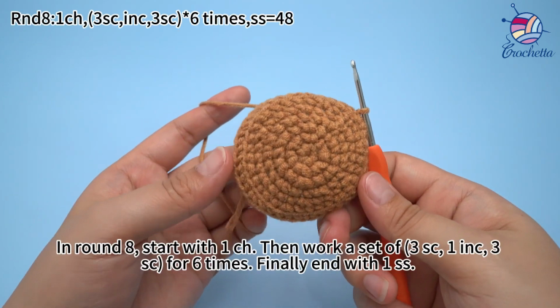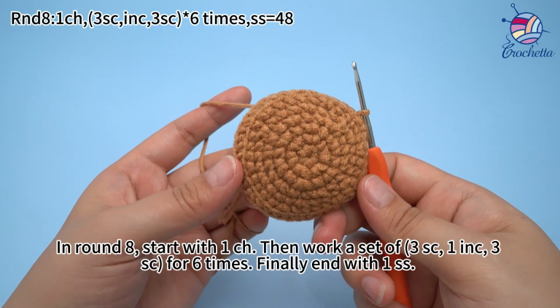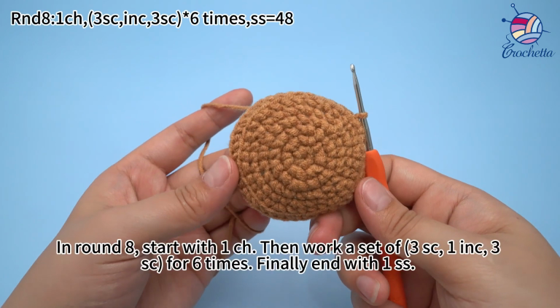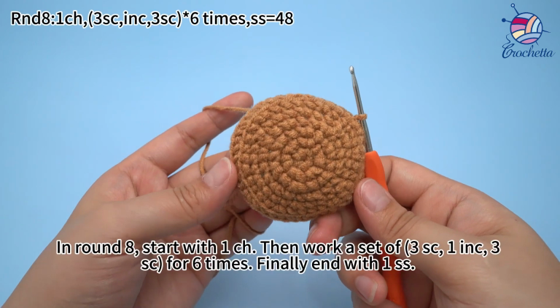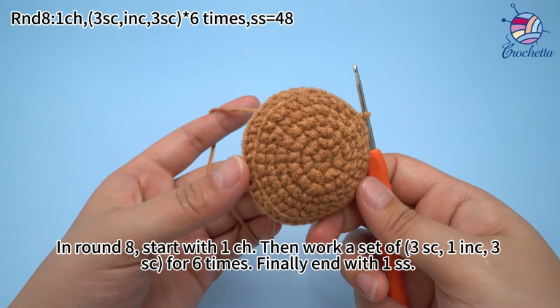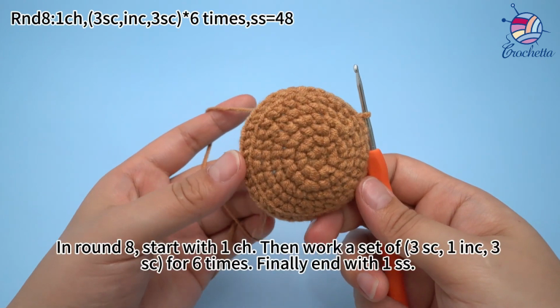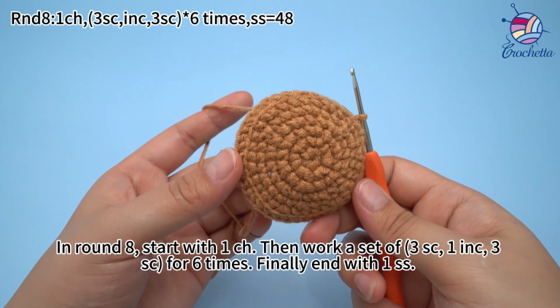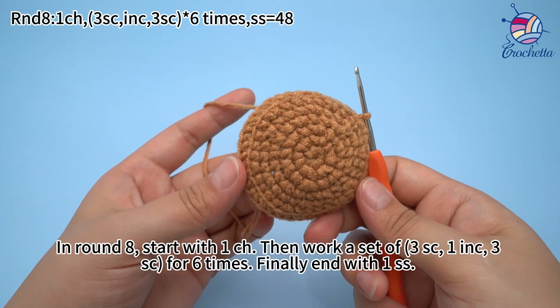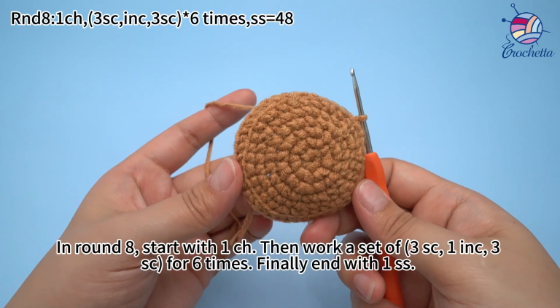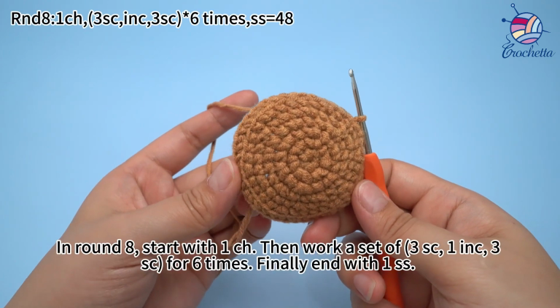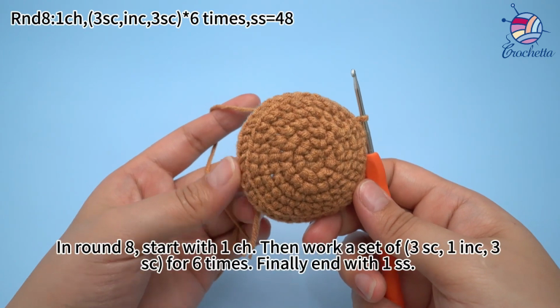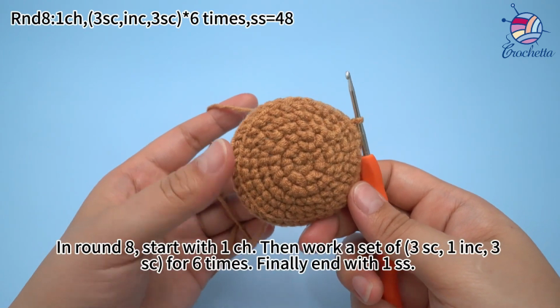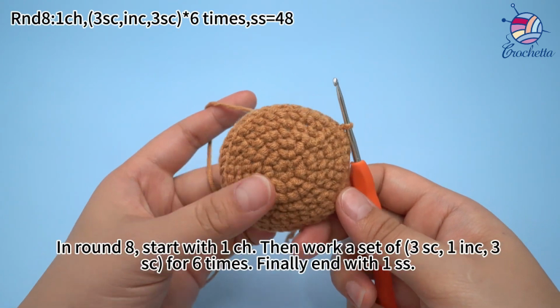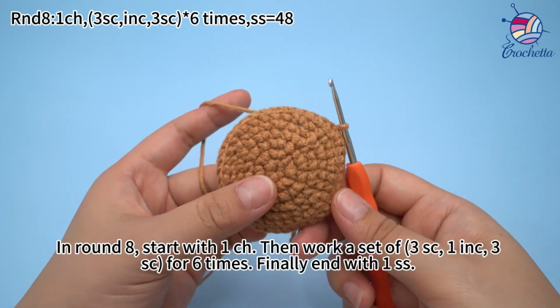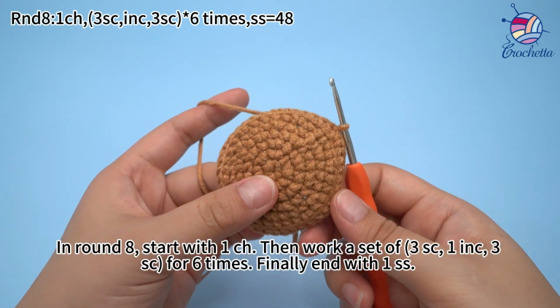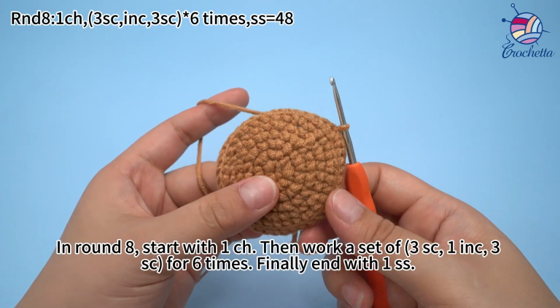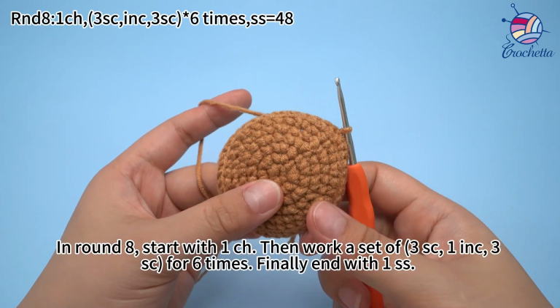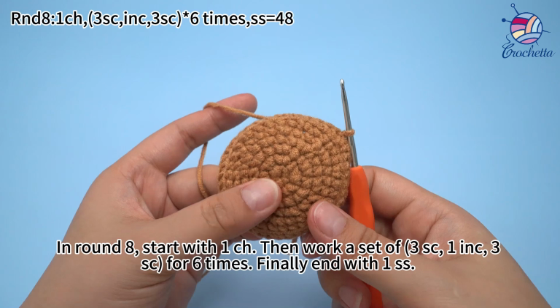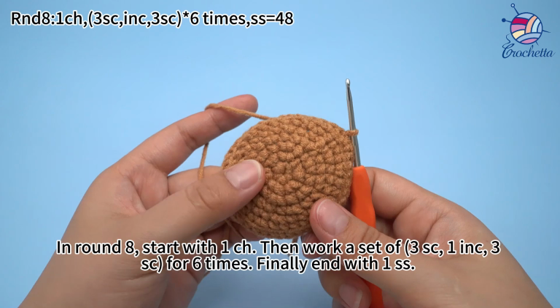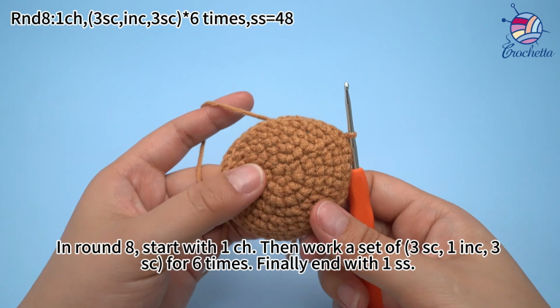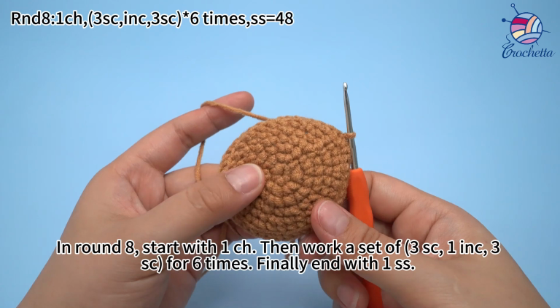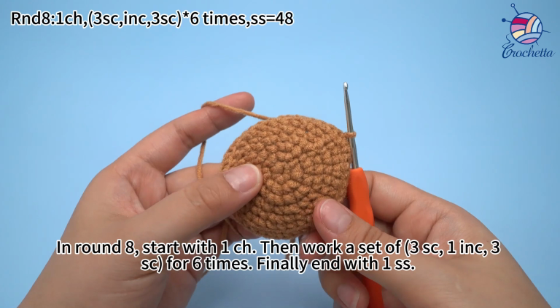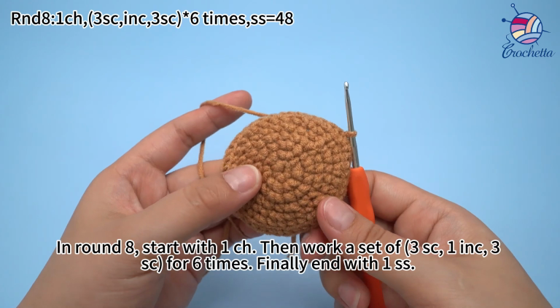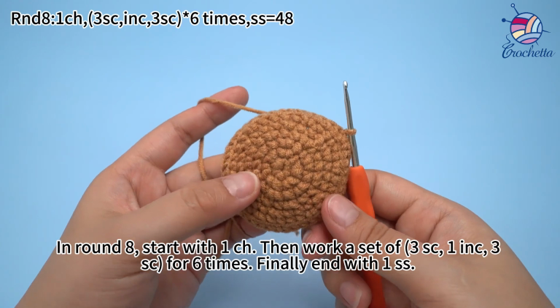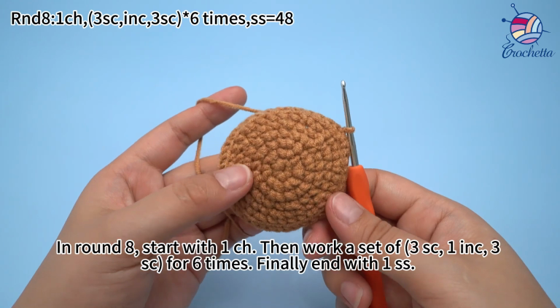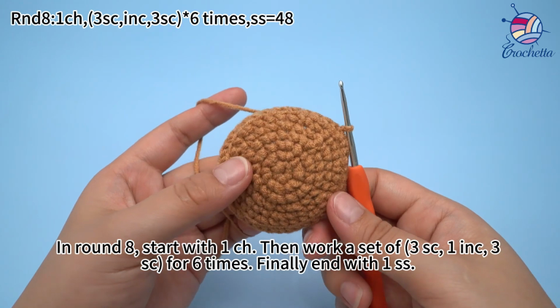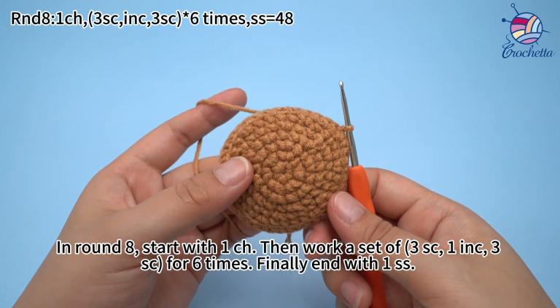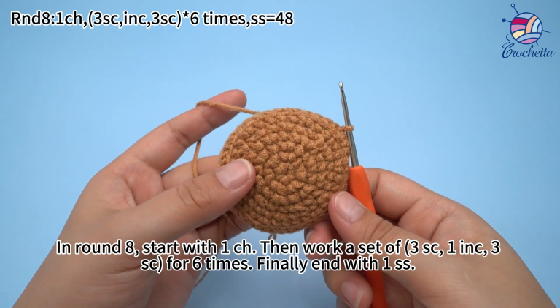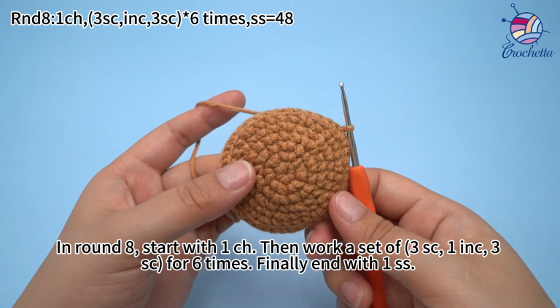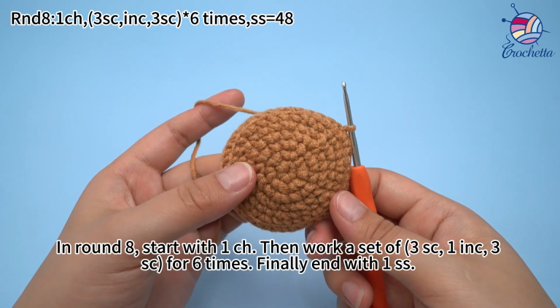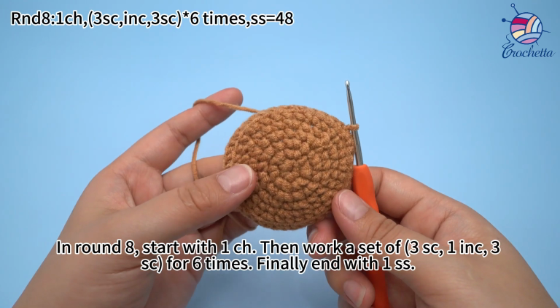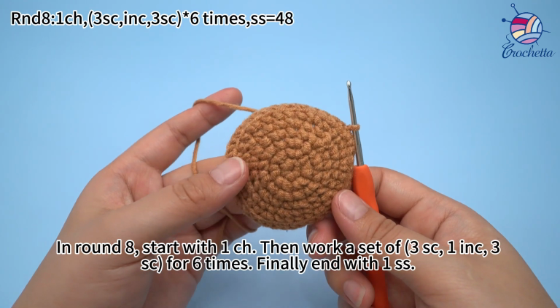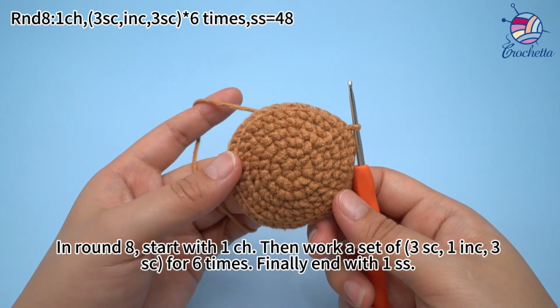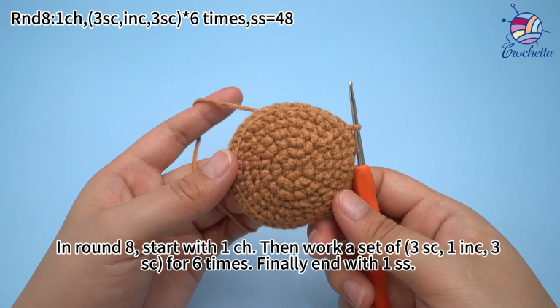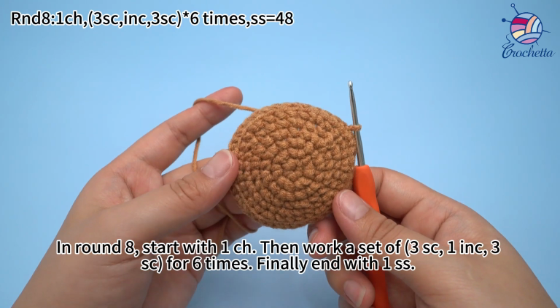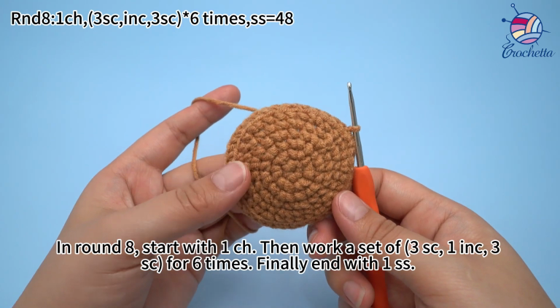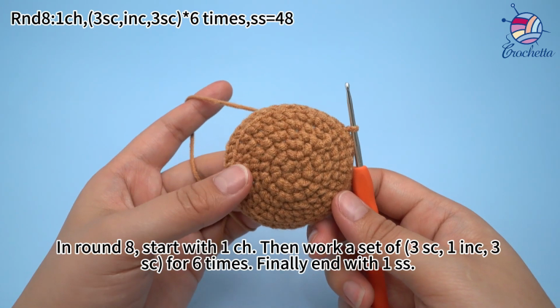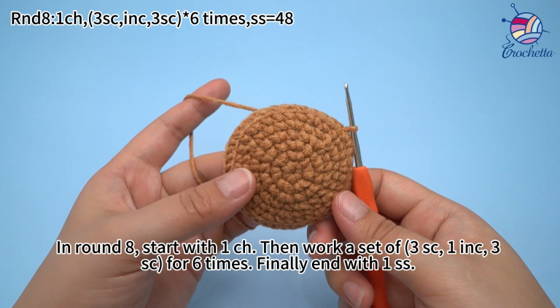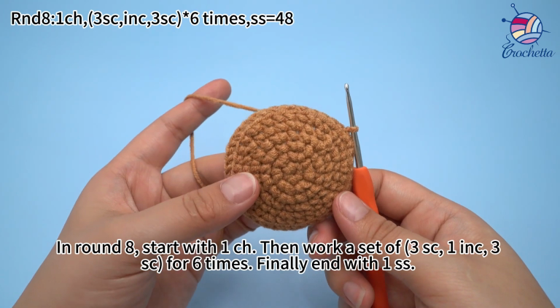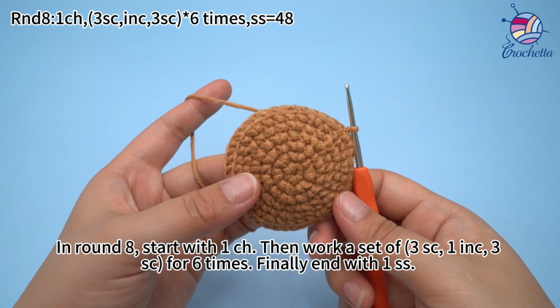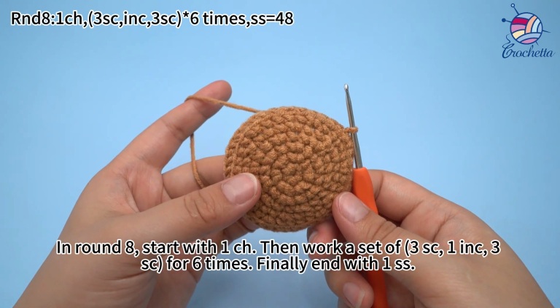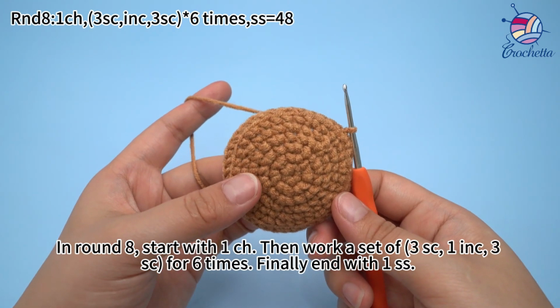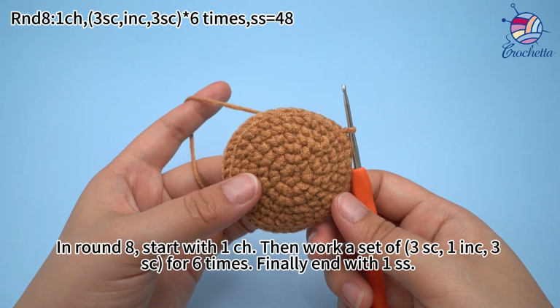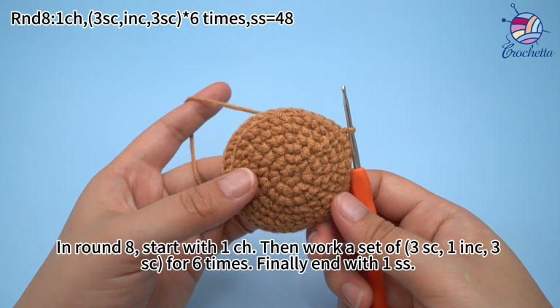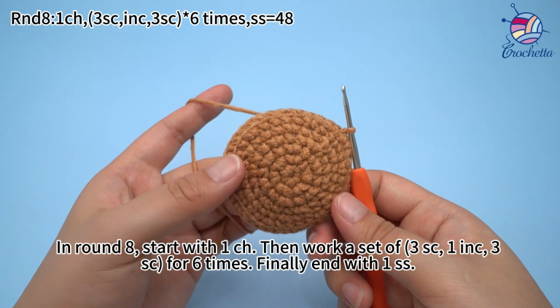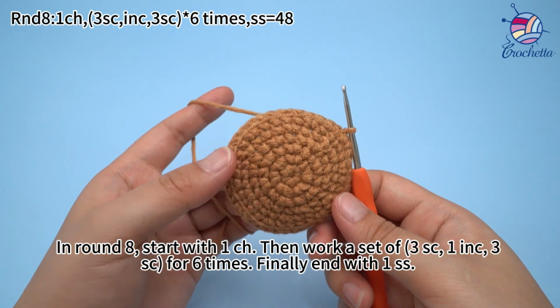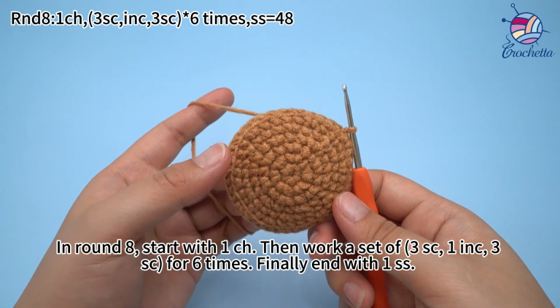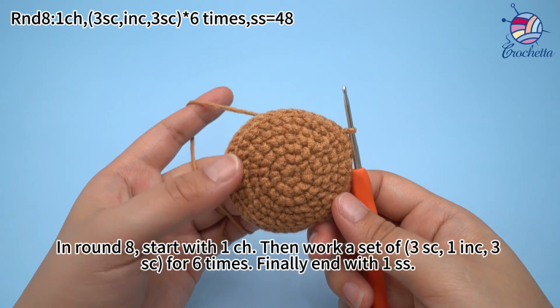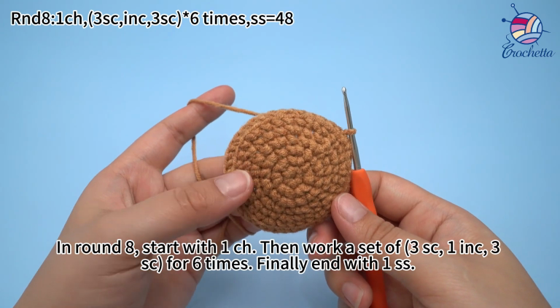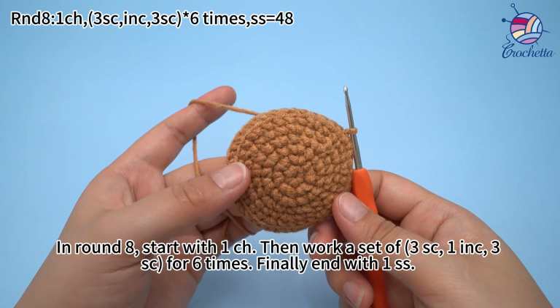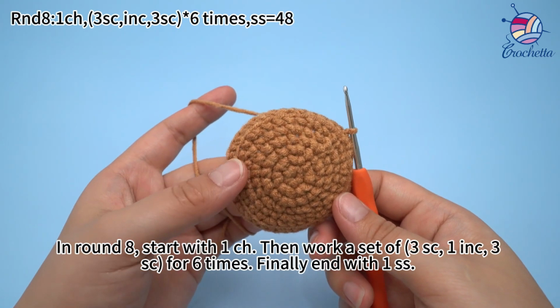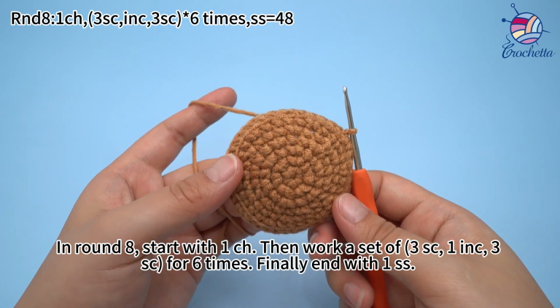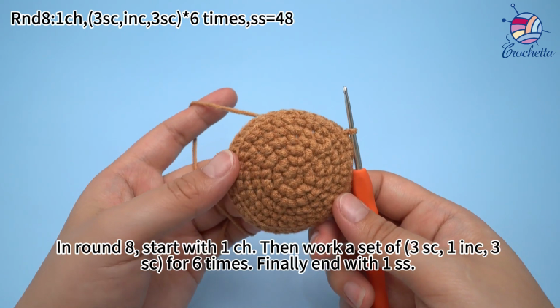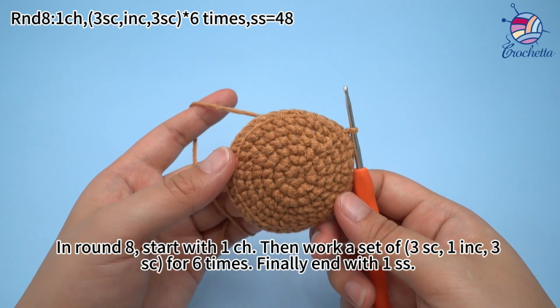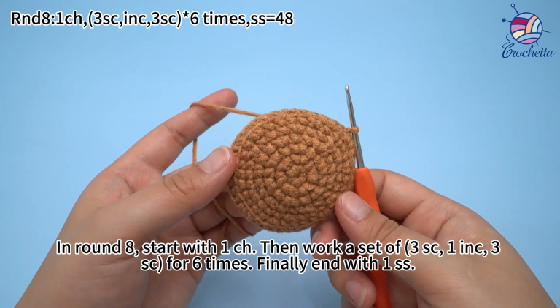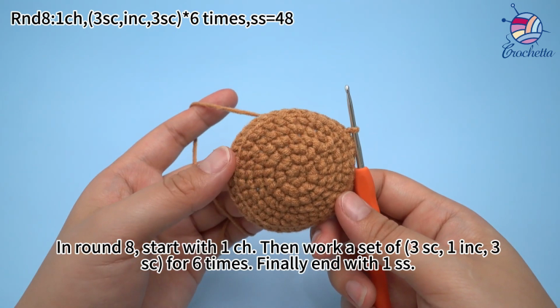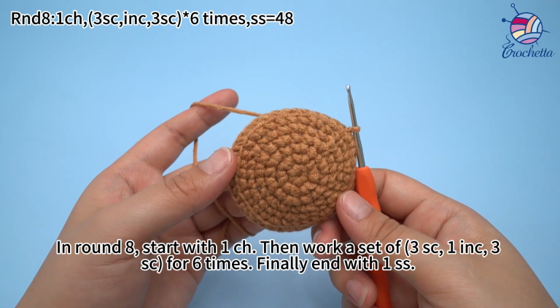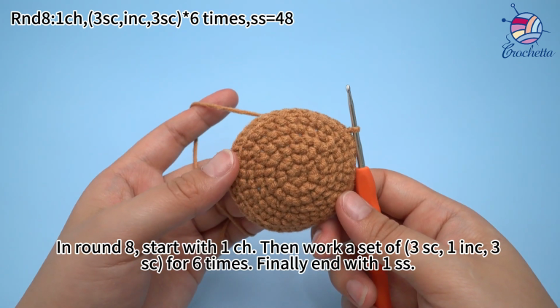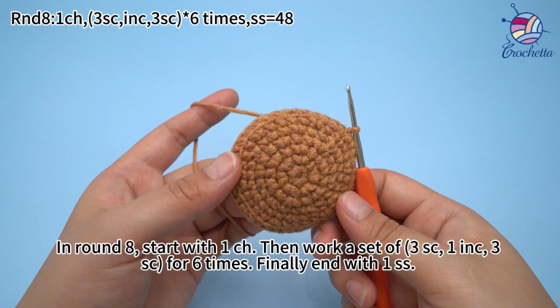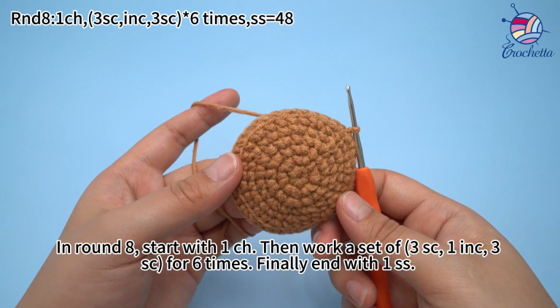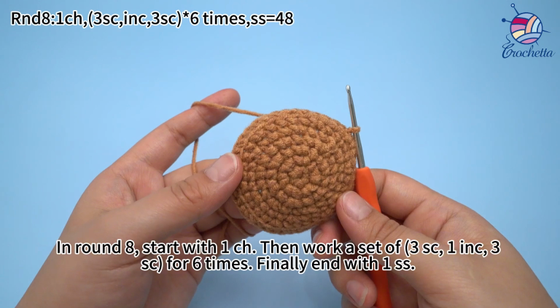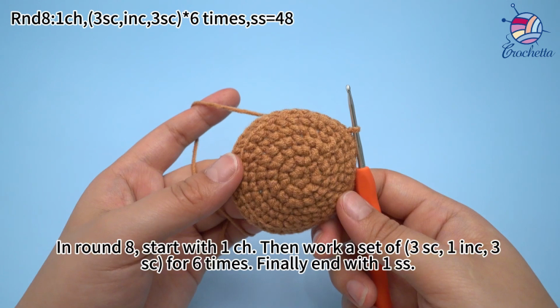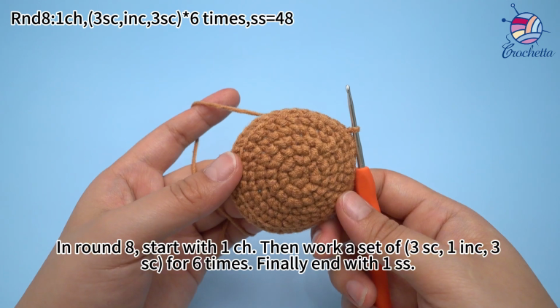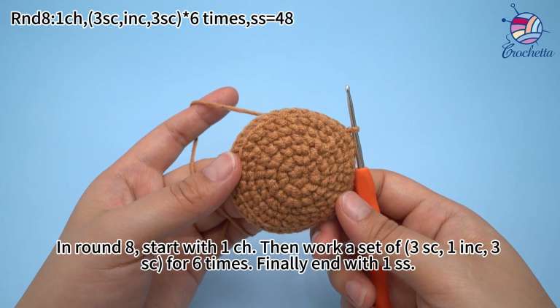In round 8, work 1 chain stitch. Then work a set of 3 single crochets, 1 increase, and 3 single crochets for 6 times. Finally, end with 1 slip stitch.